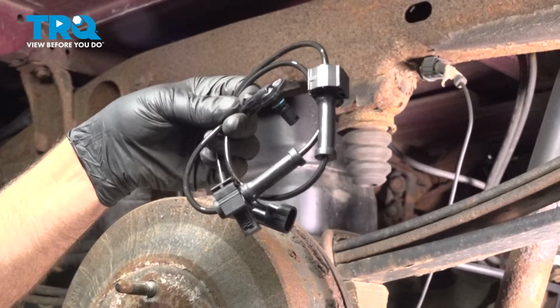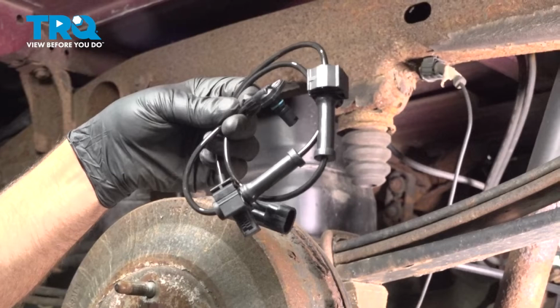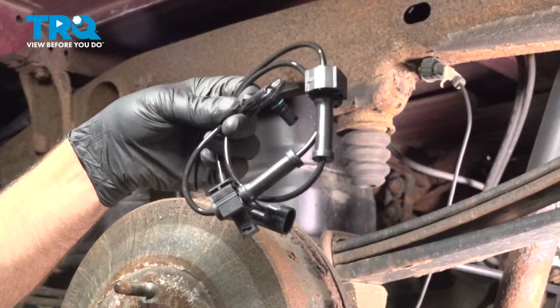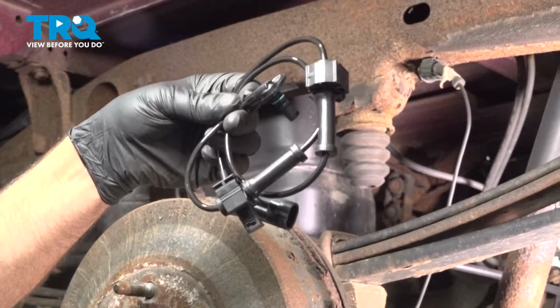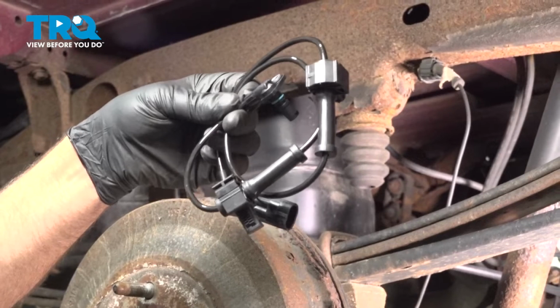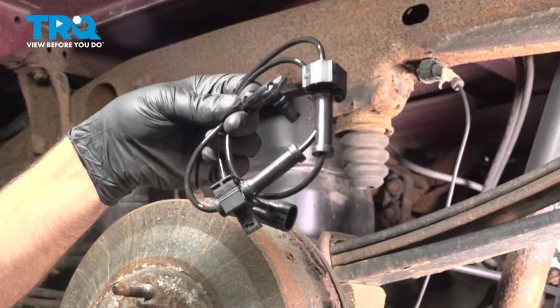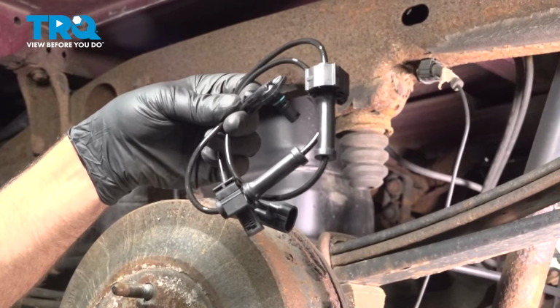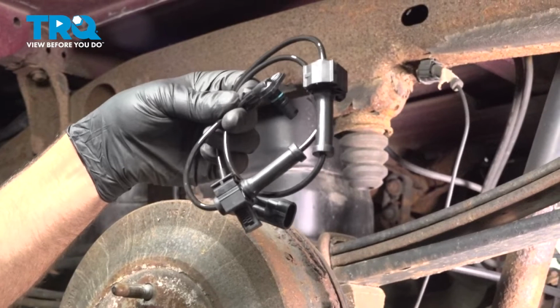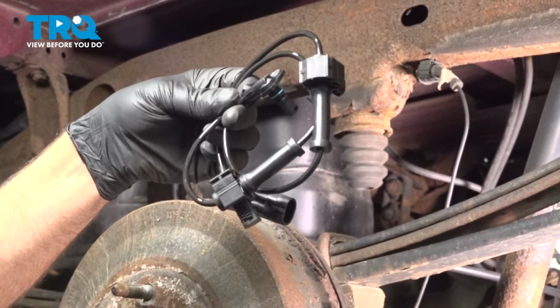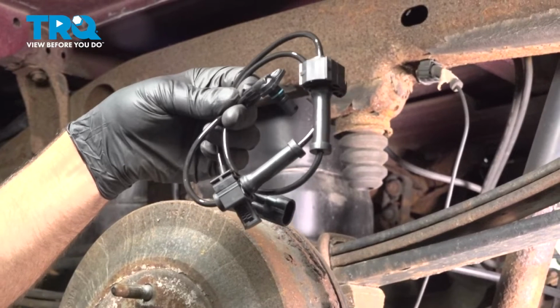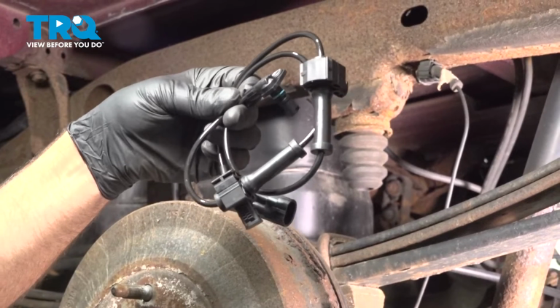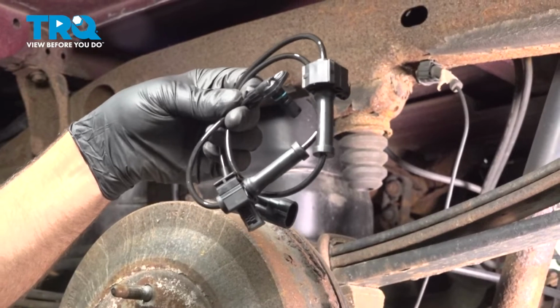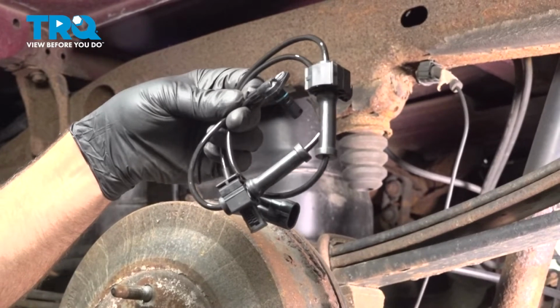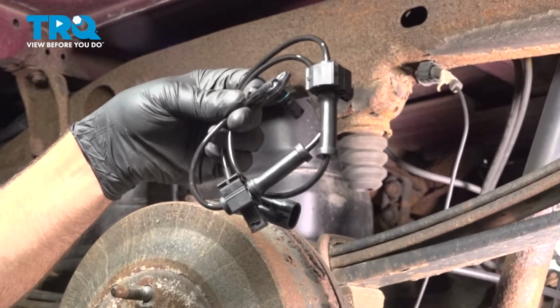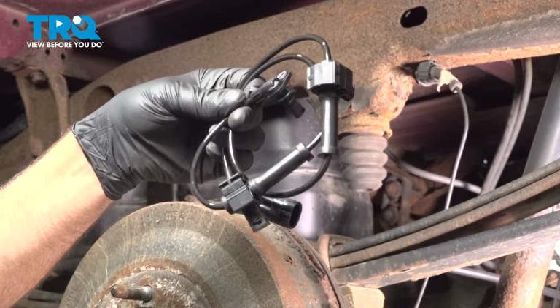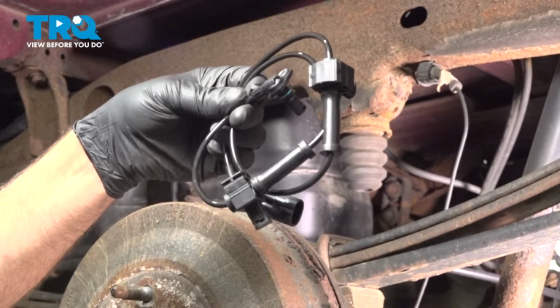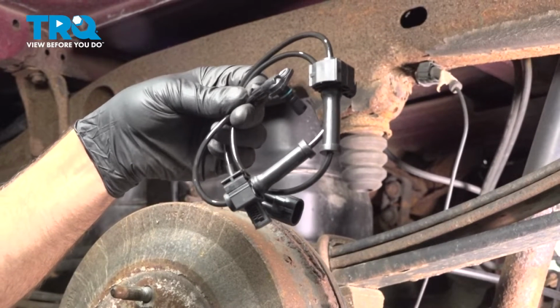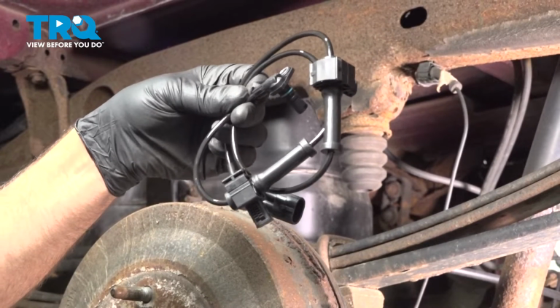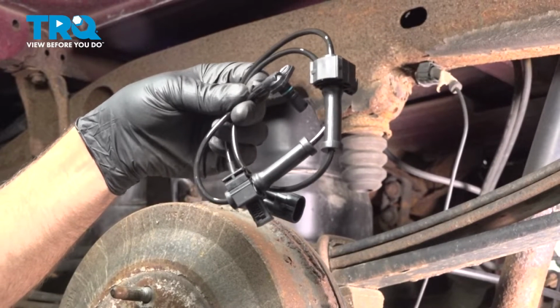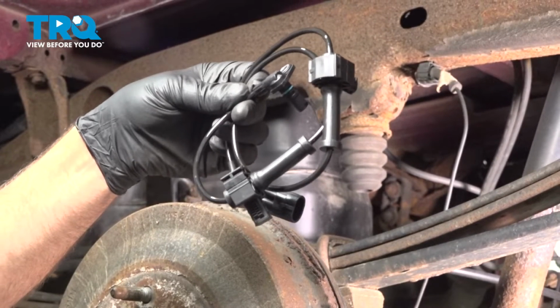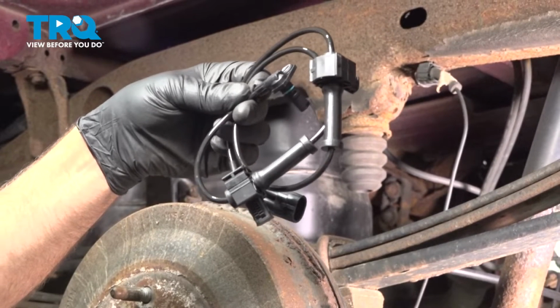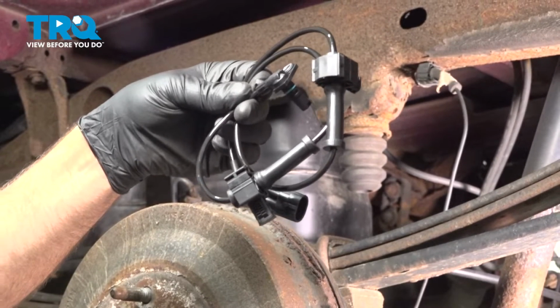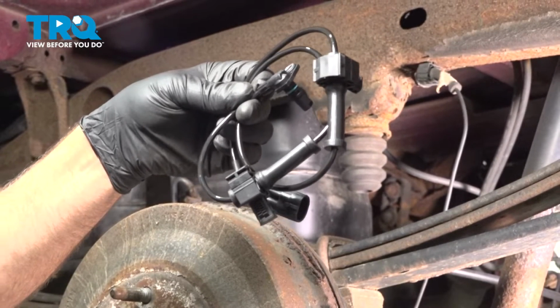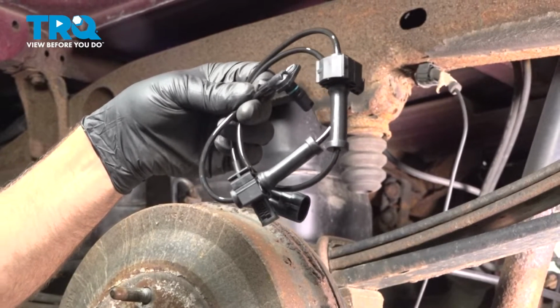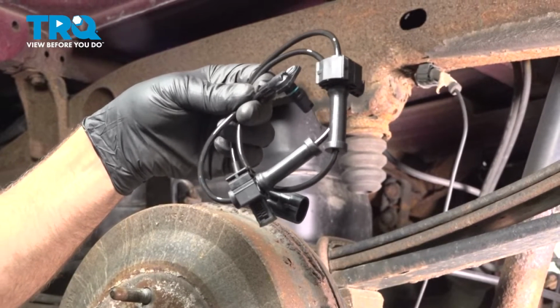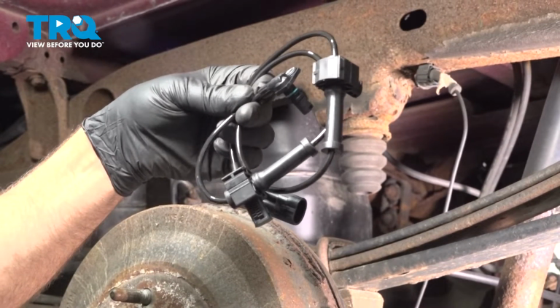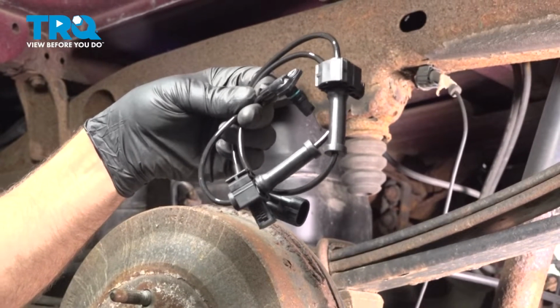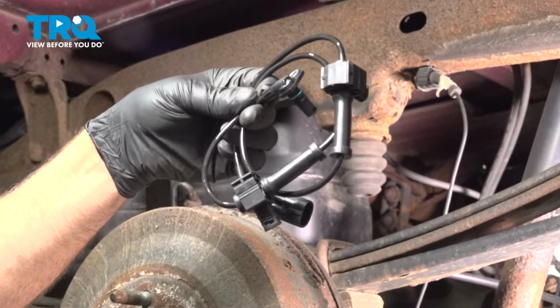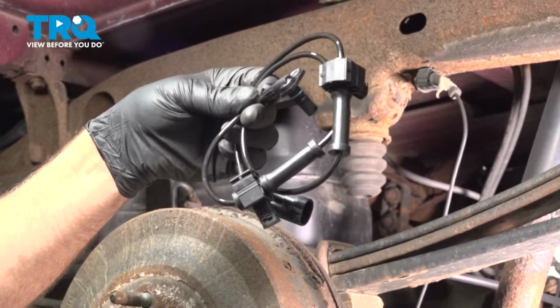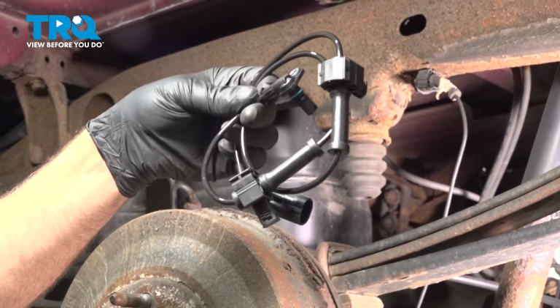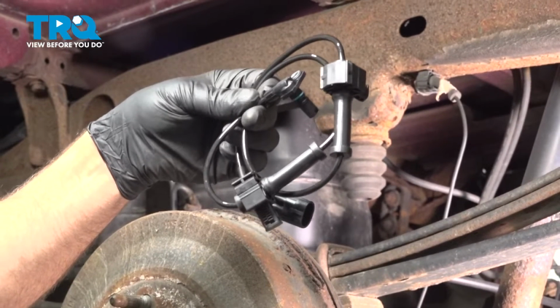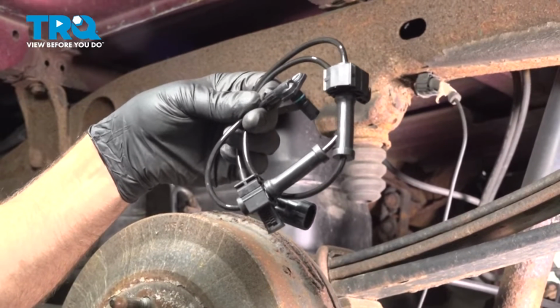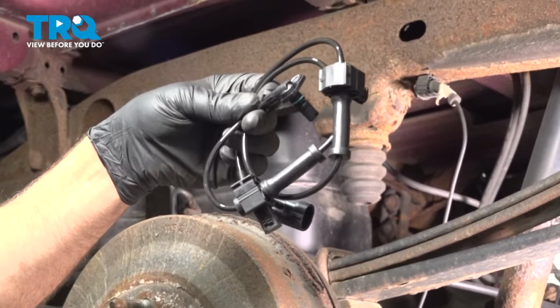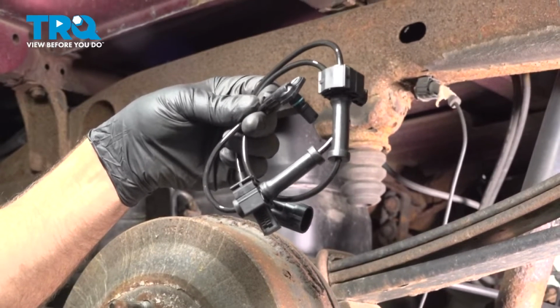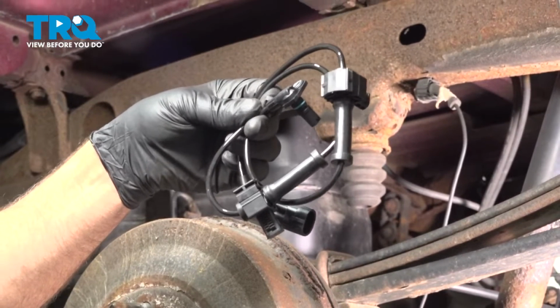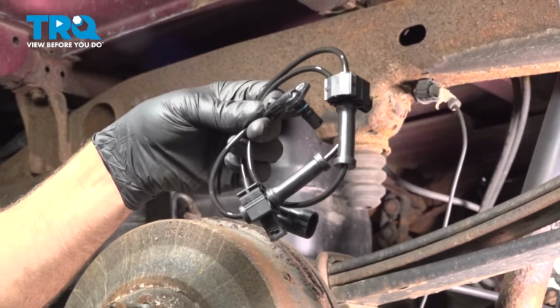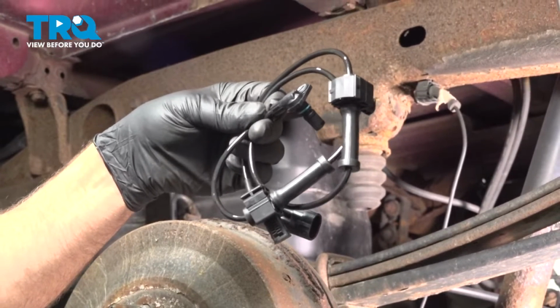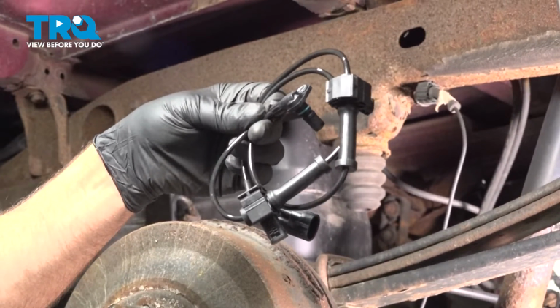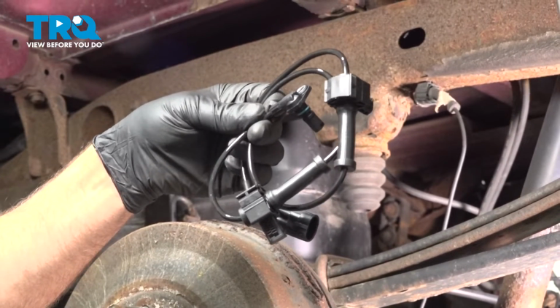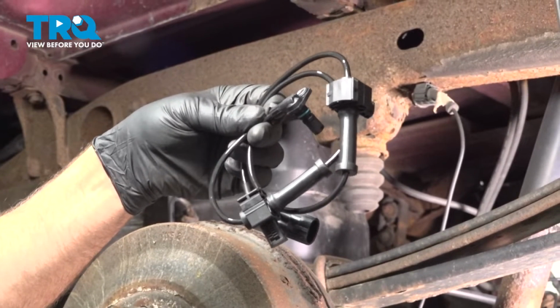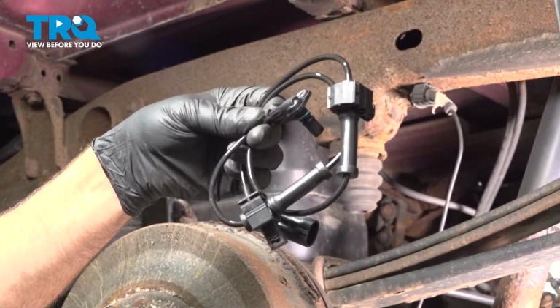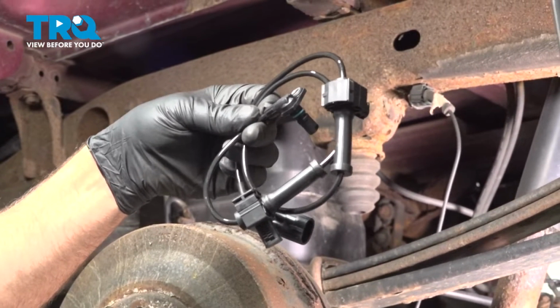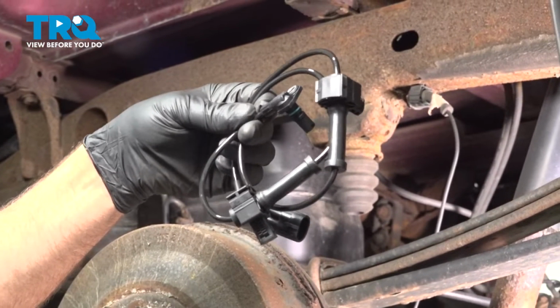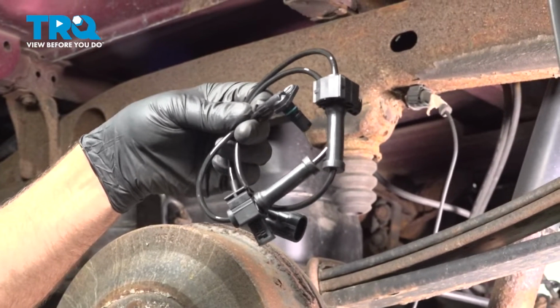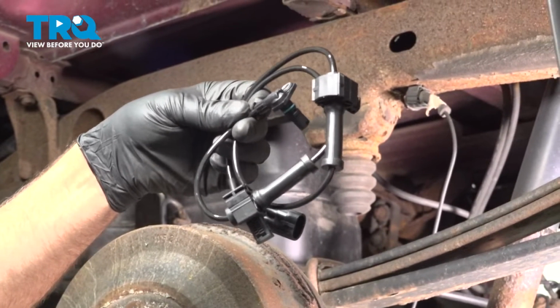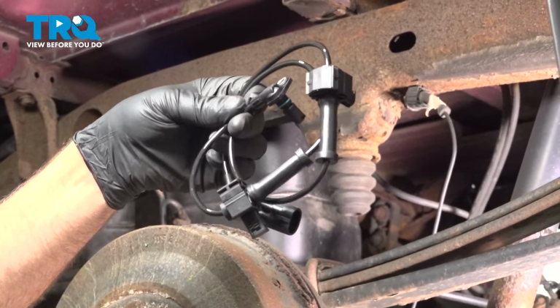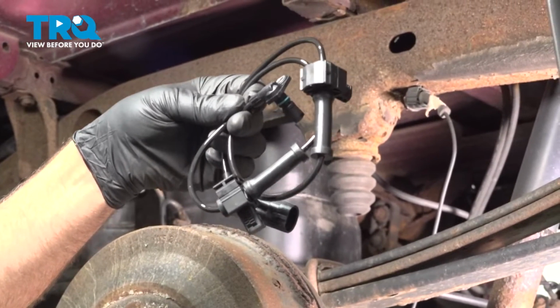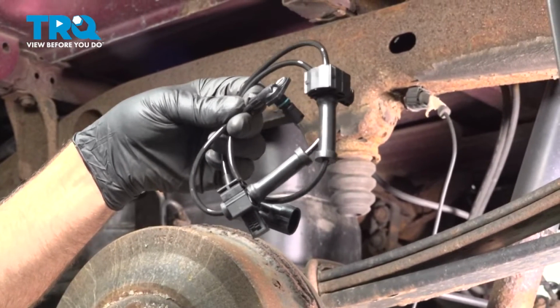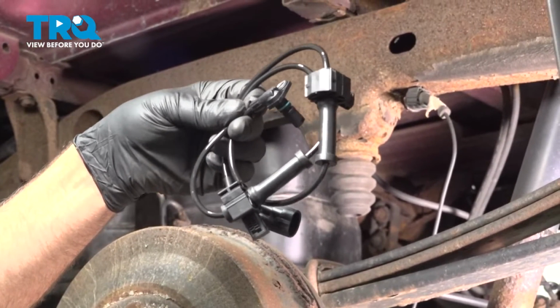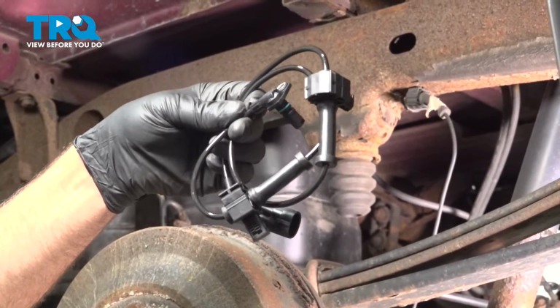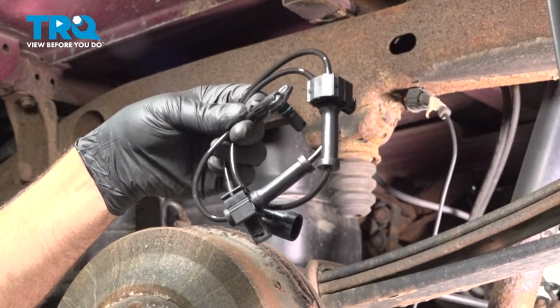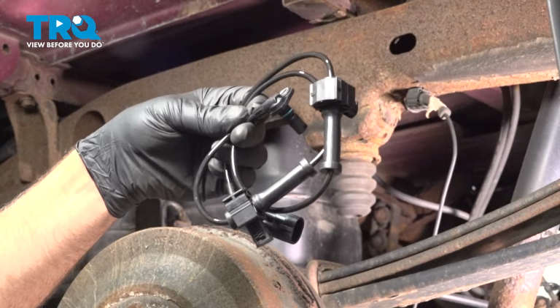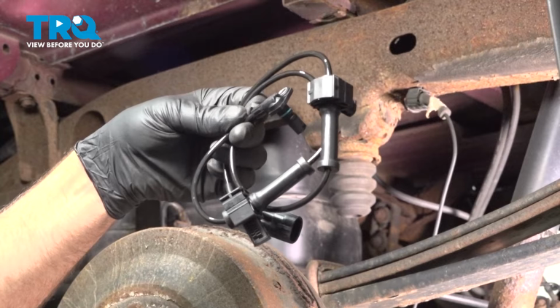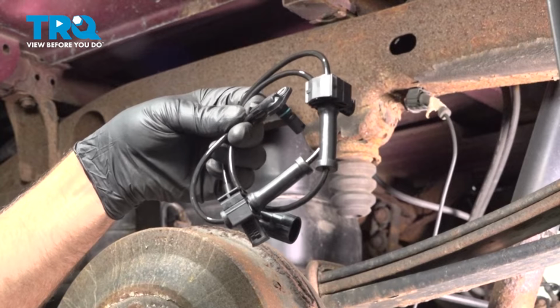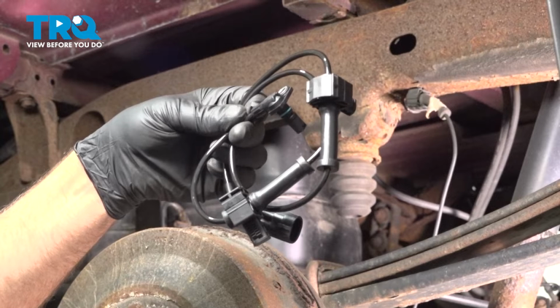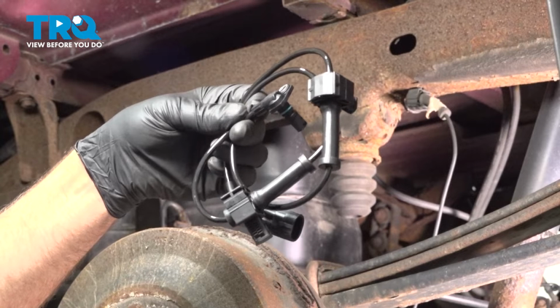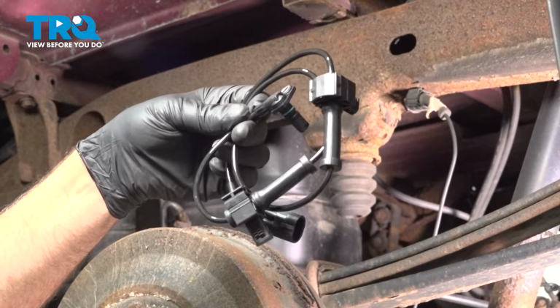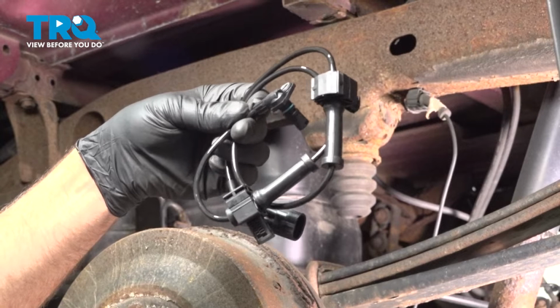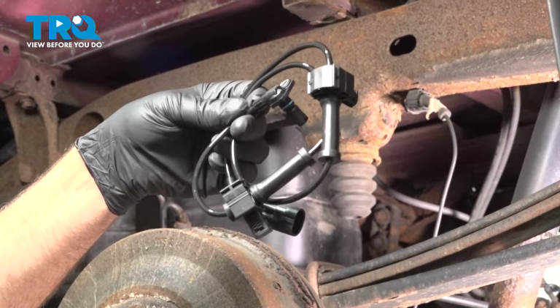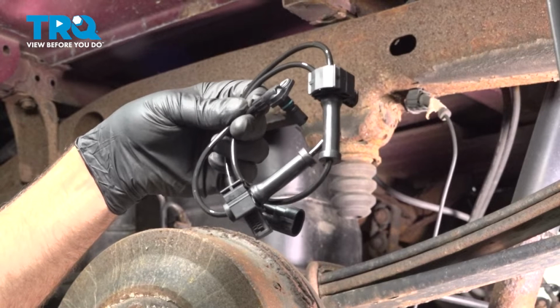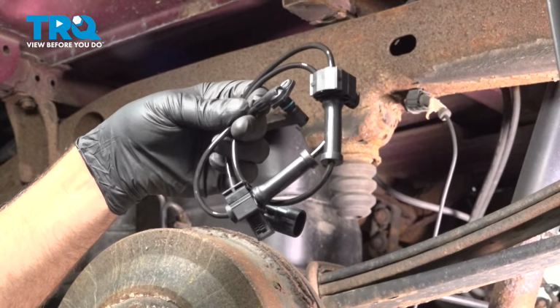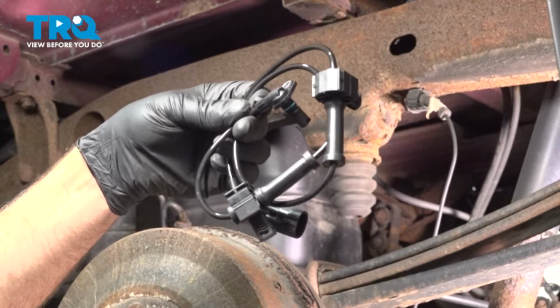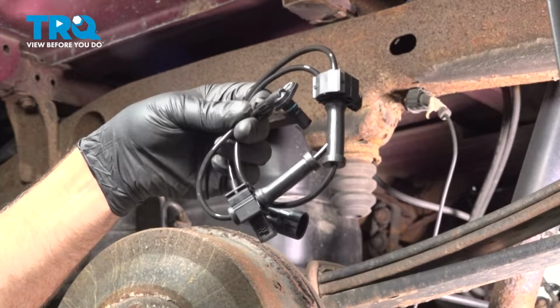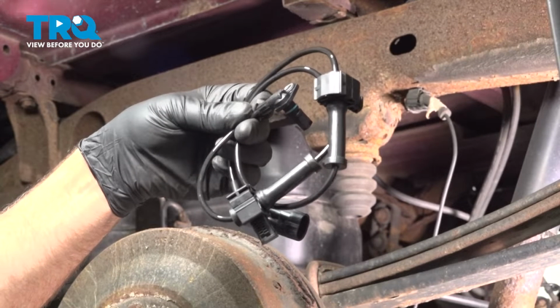In this video, I'm gonna show you how to replace the rear ABS wheel speed sensor in this Chevy Silverado. Let's get into it.